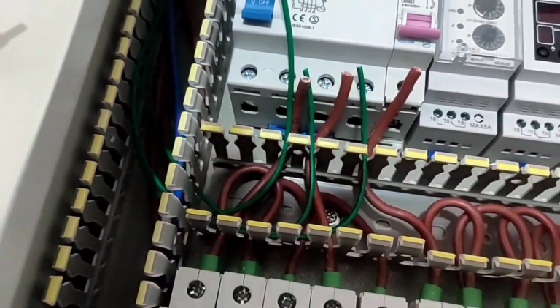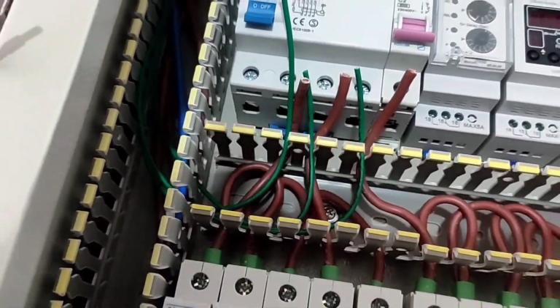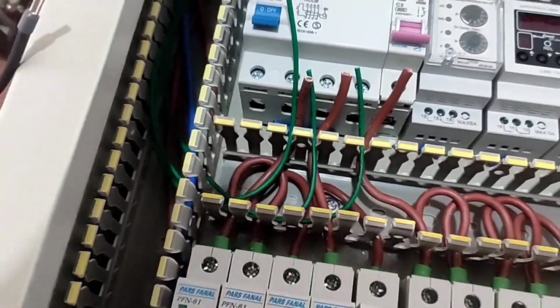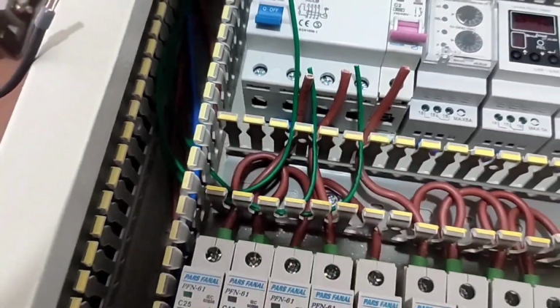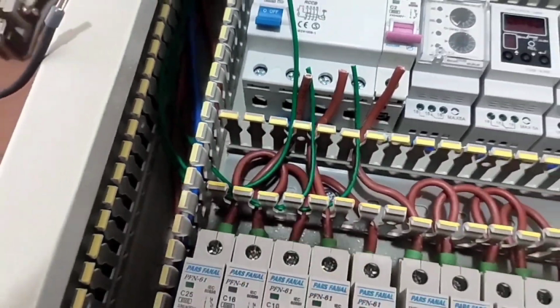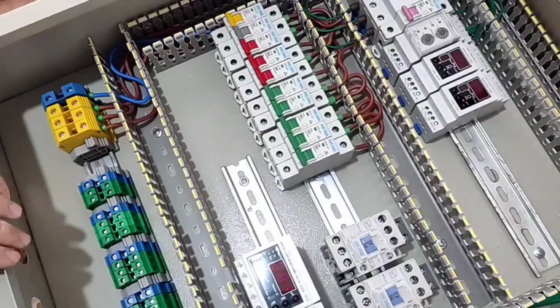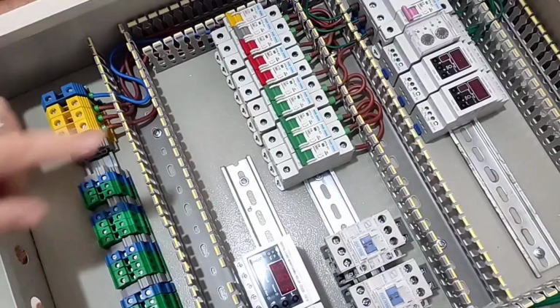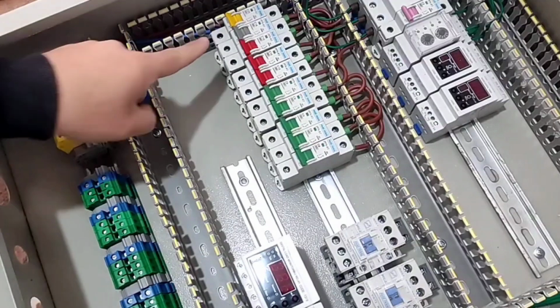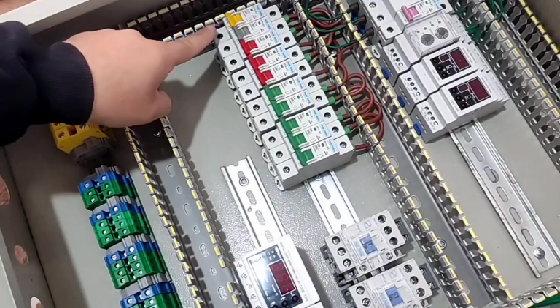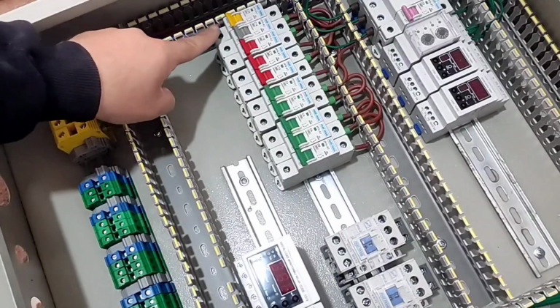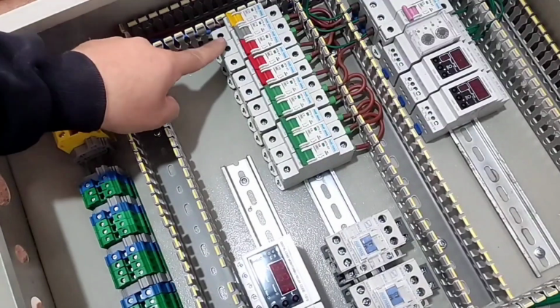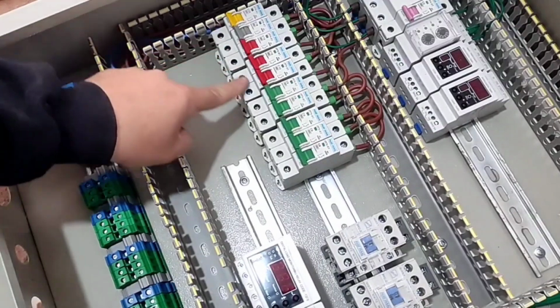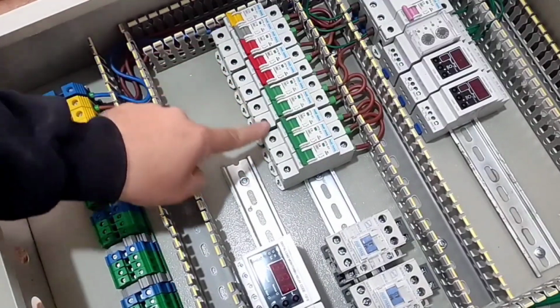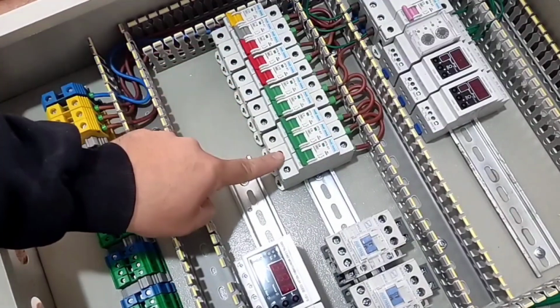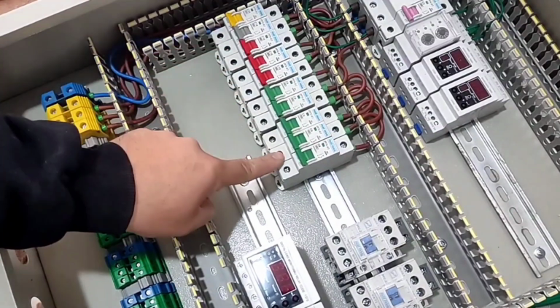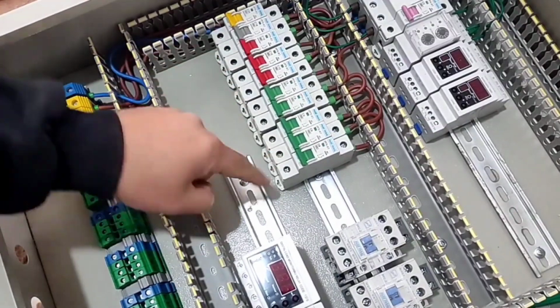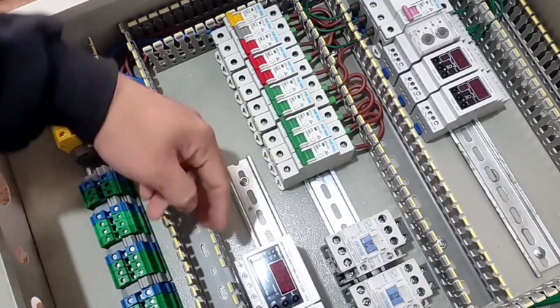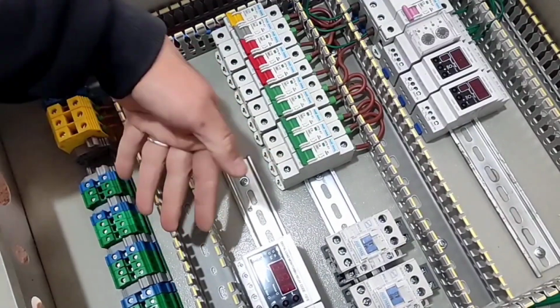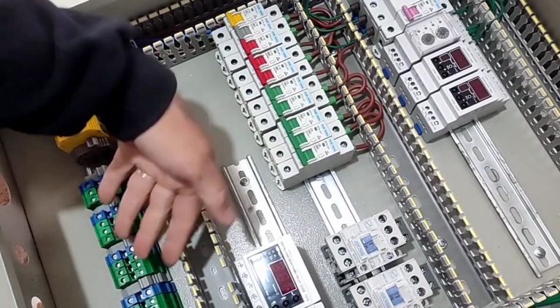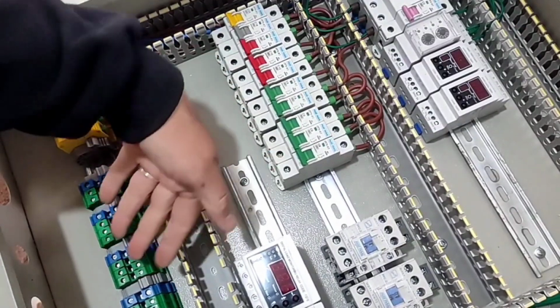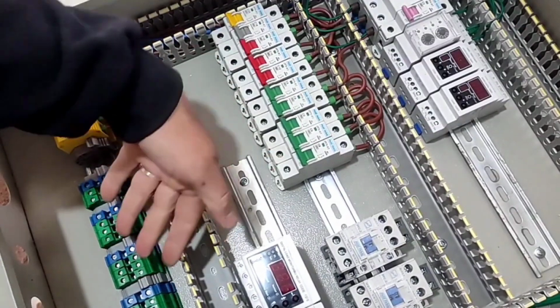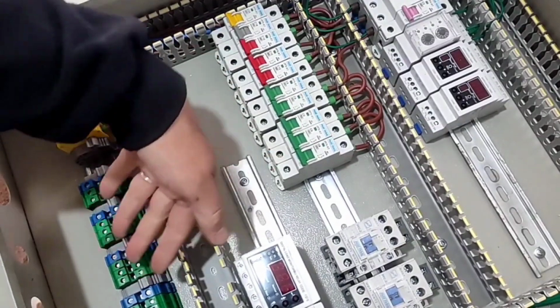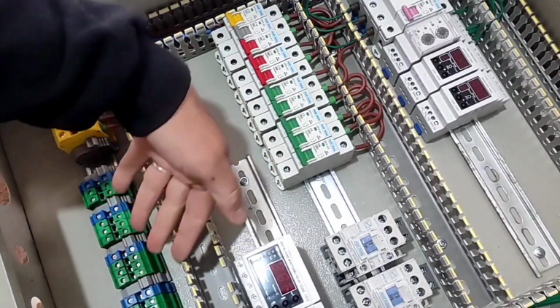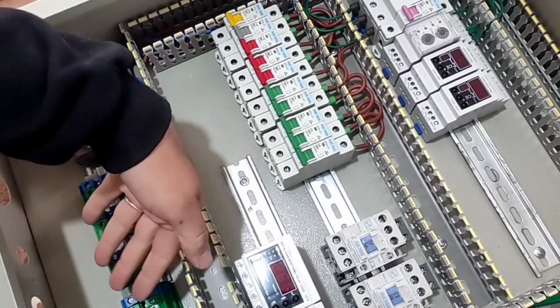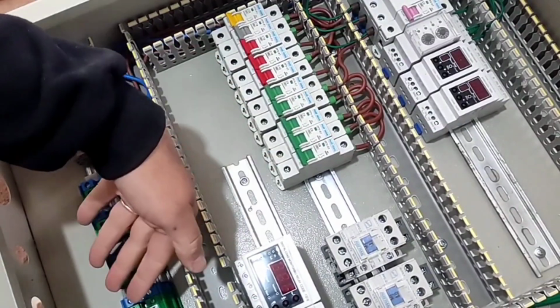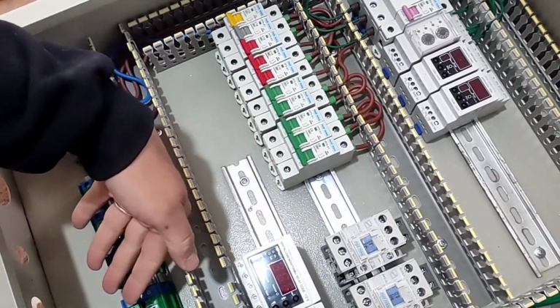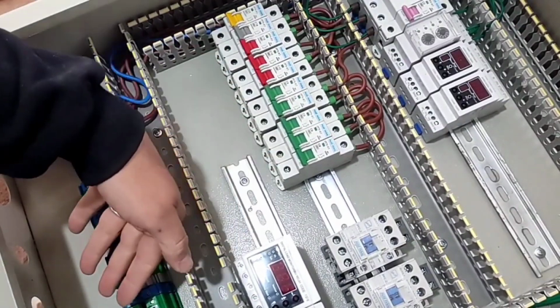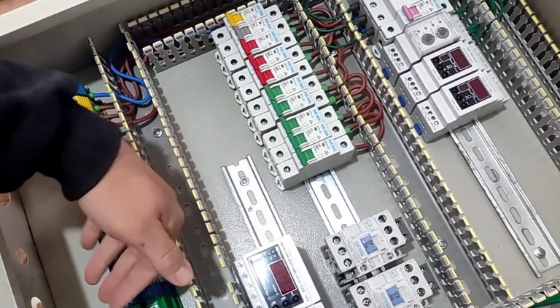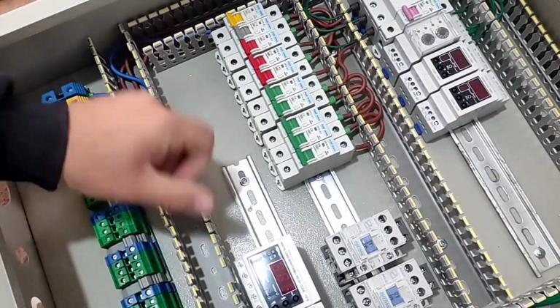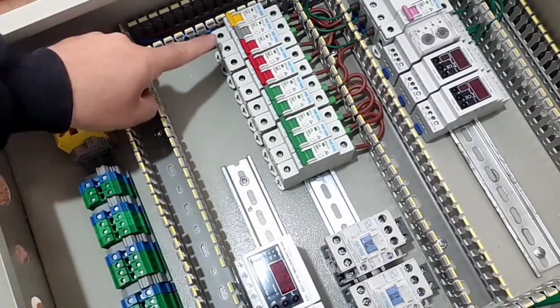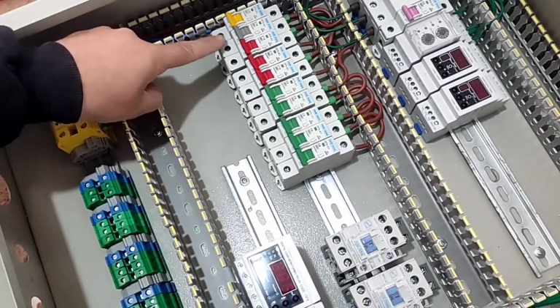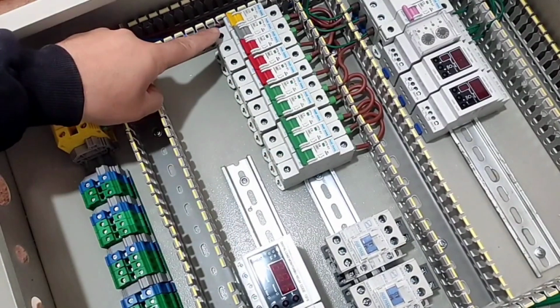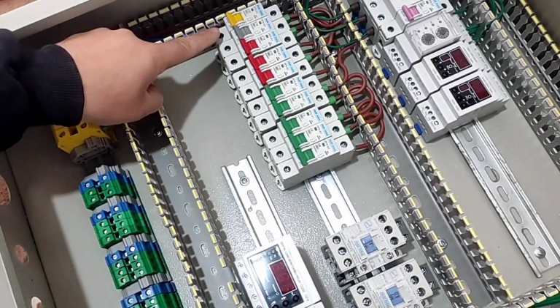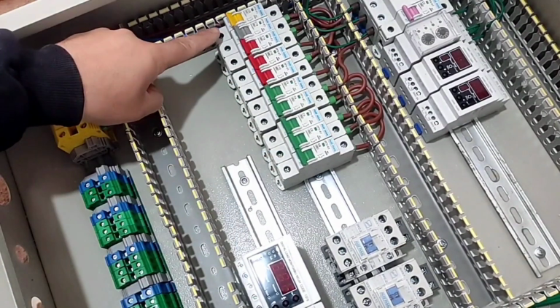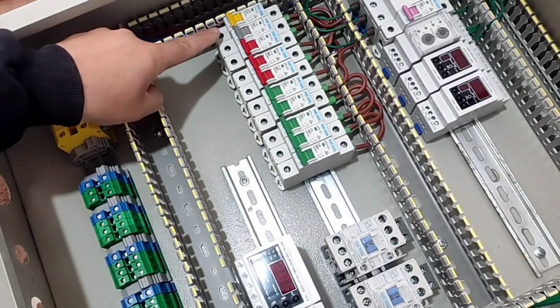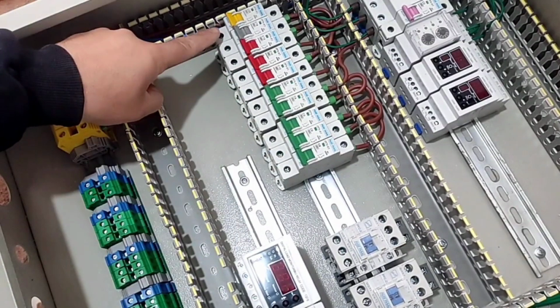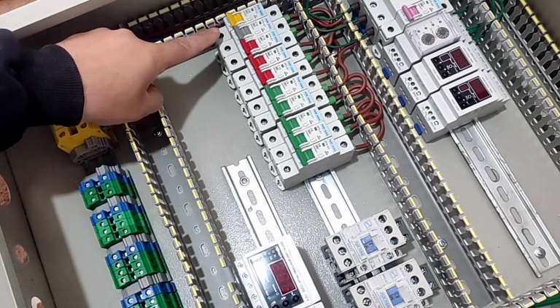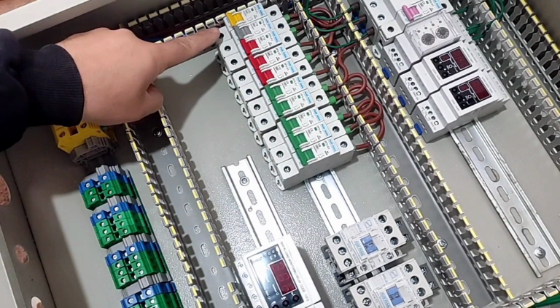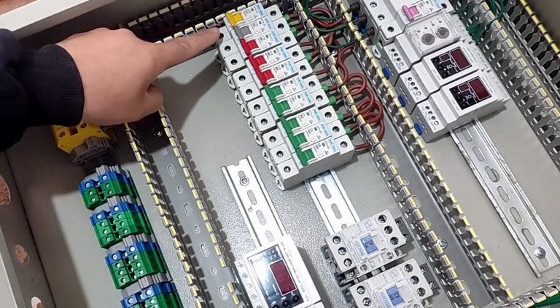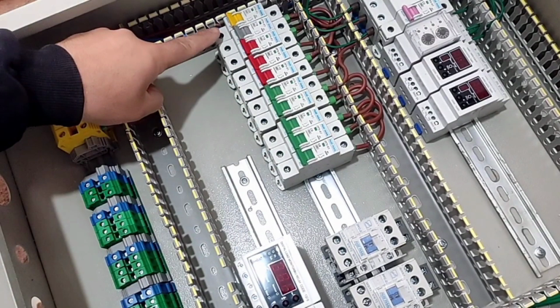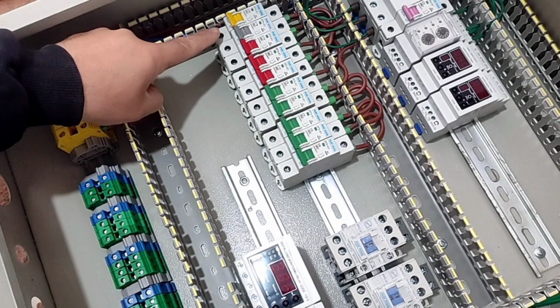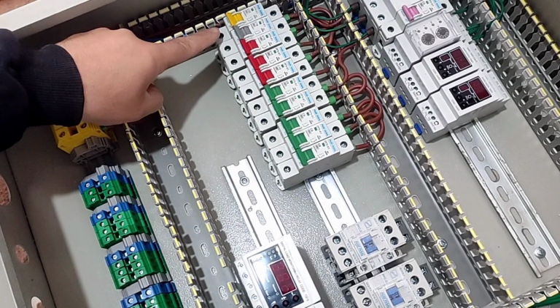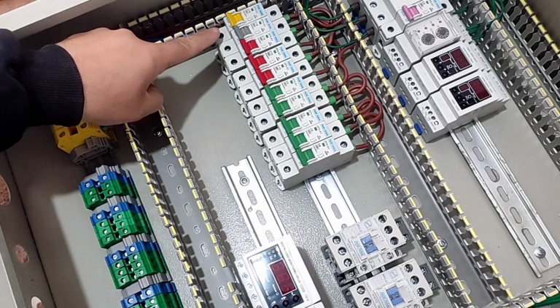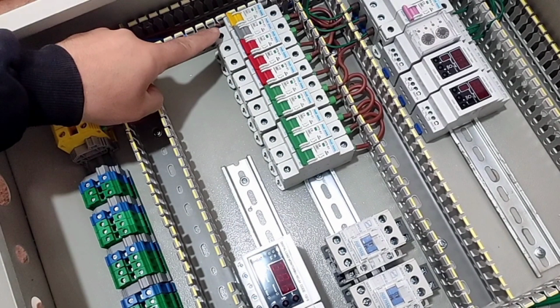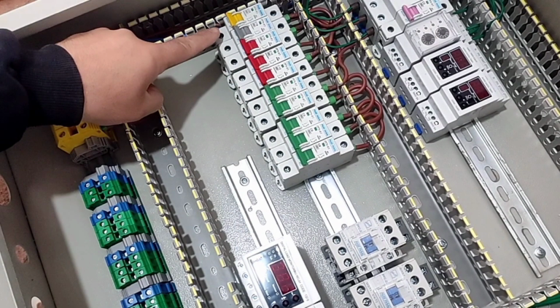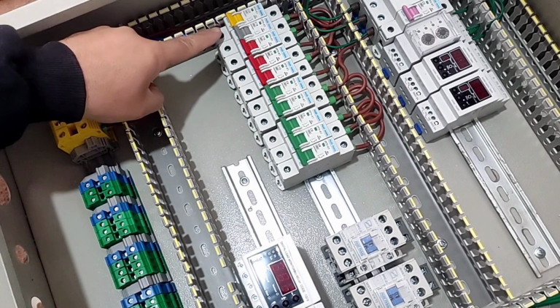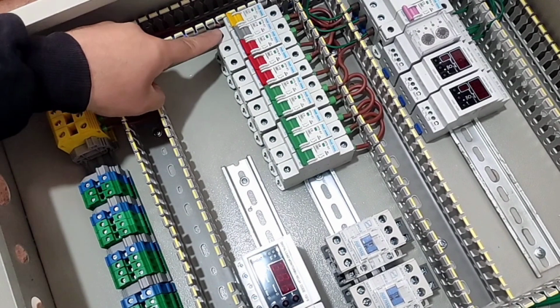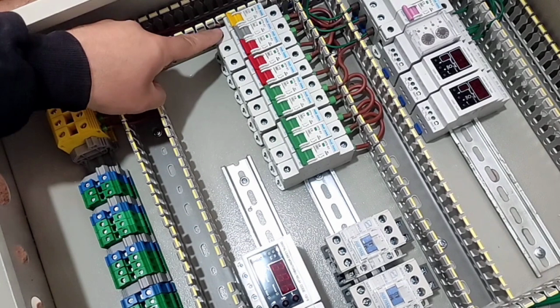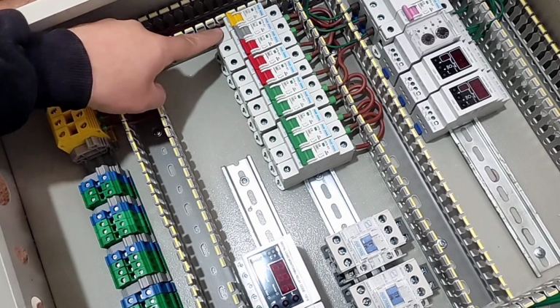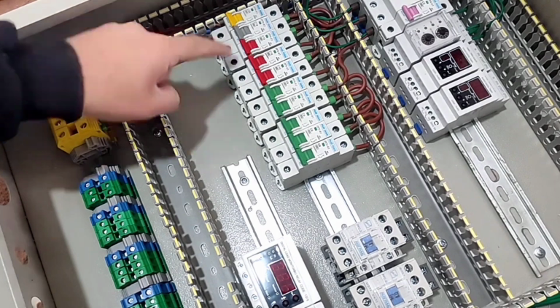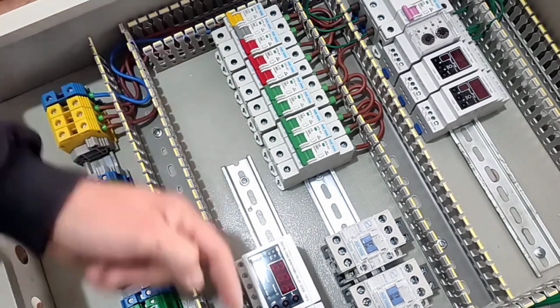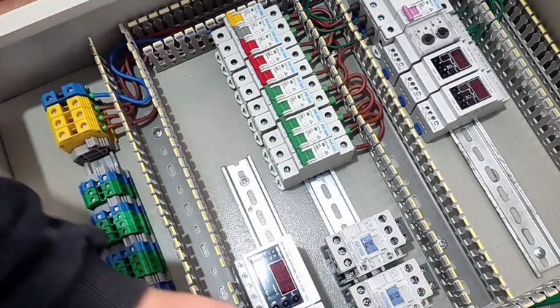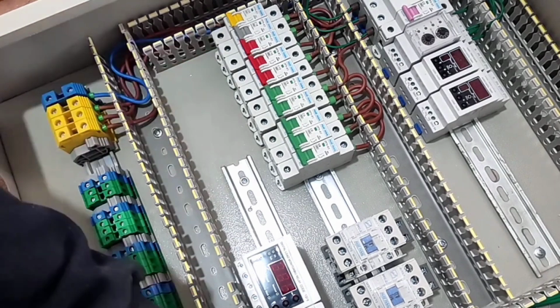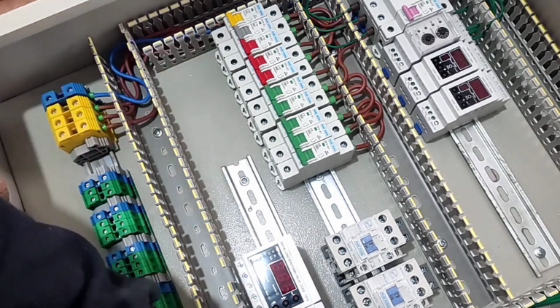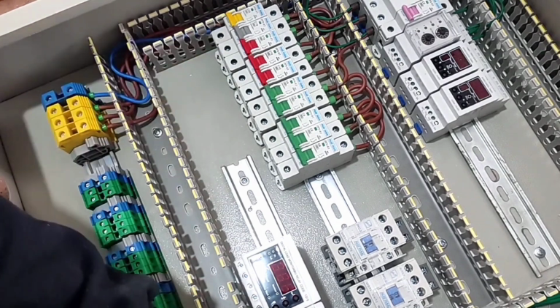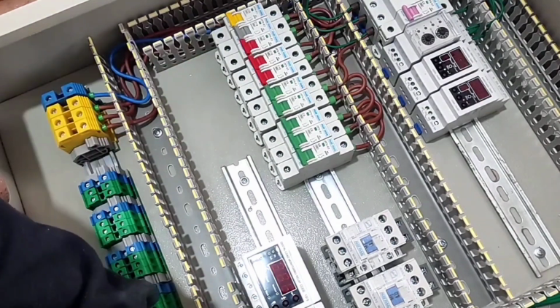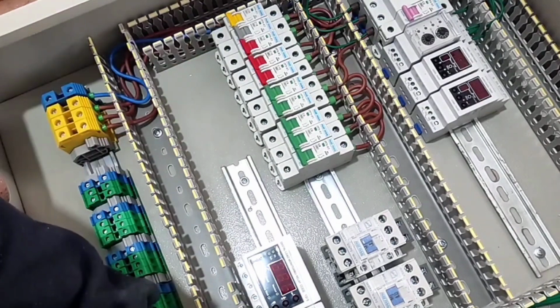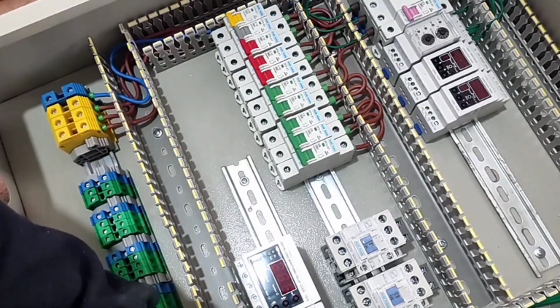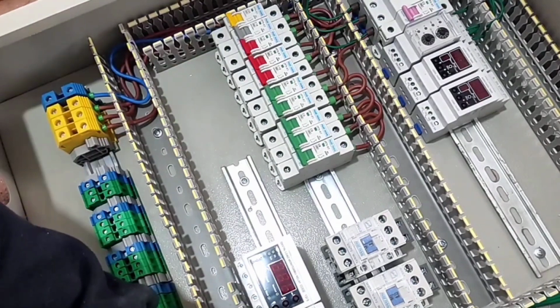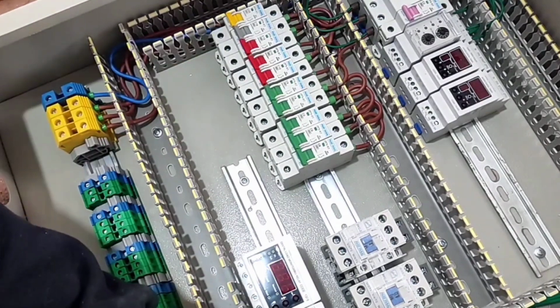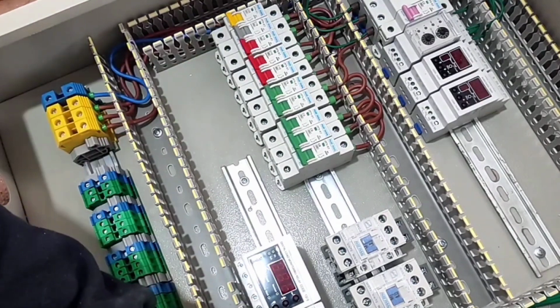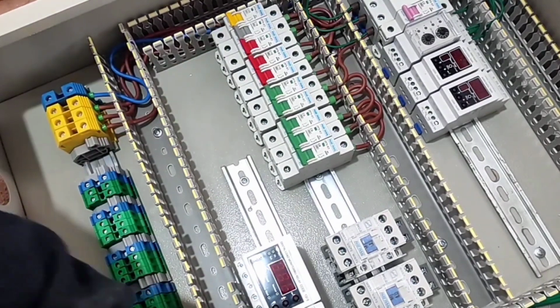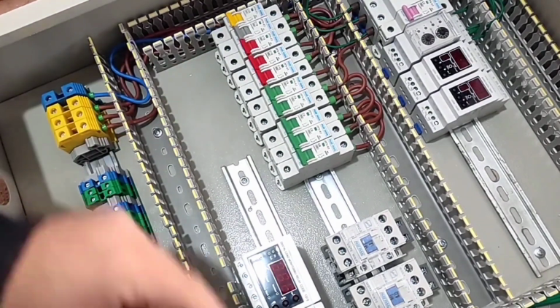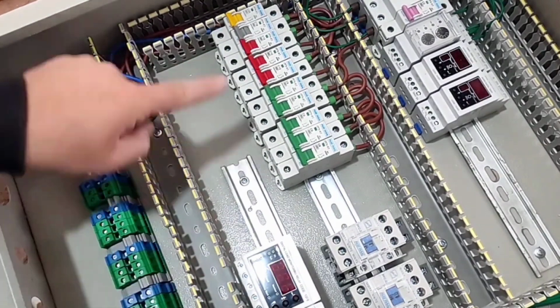We connect the single-phase outputs to the output terminals. The first switch is for a single-phase outlet that is installed on the body of the electrical panel.